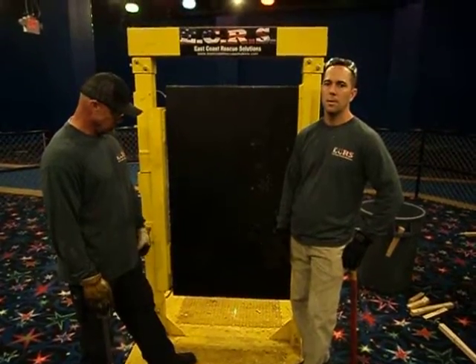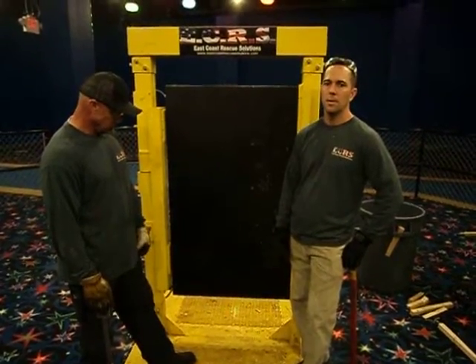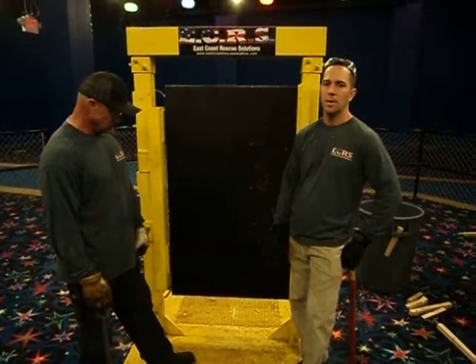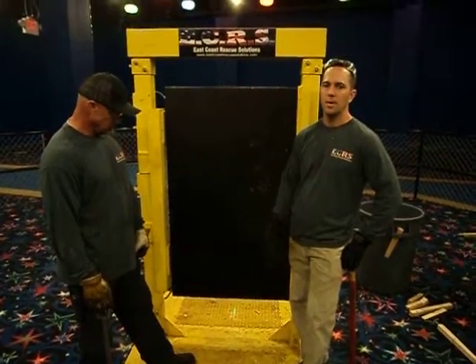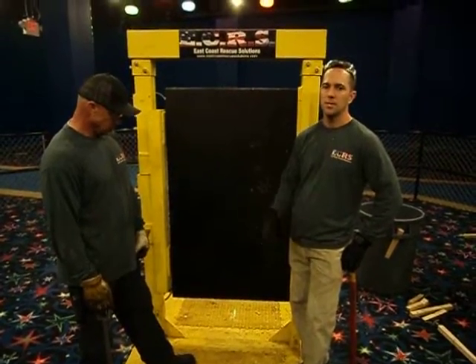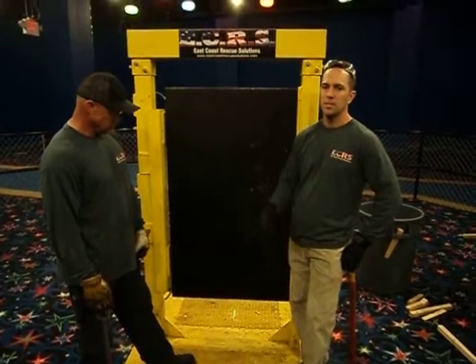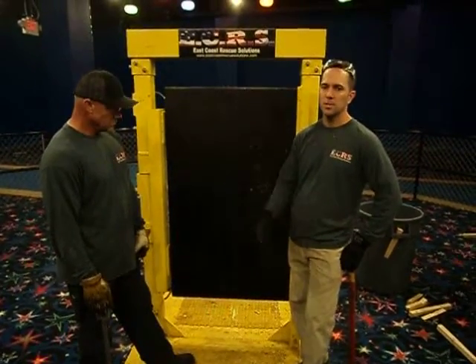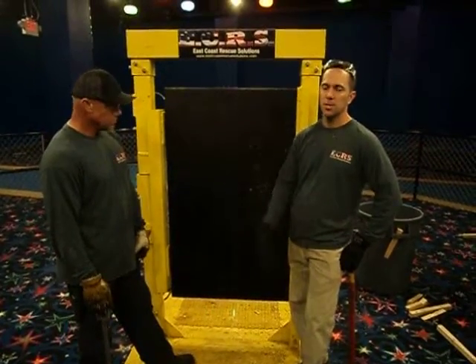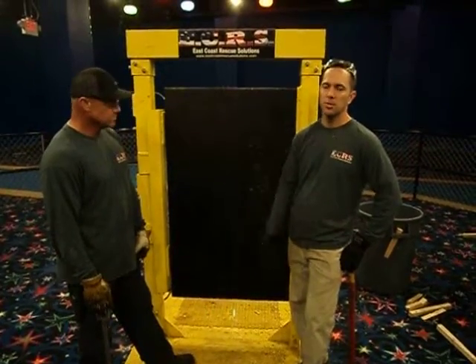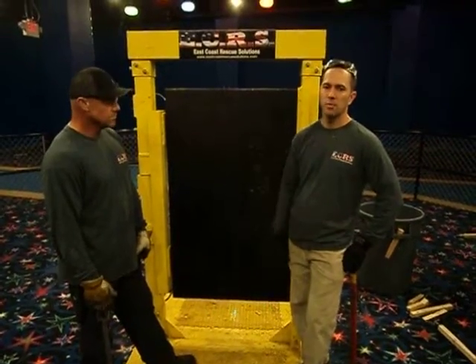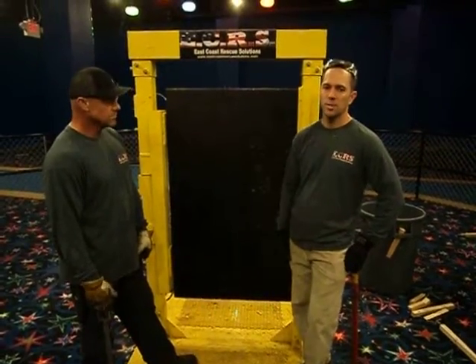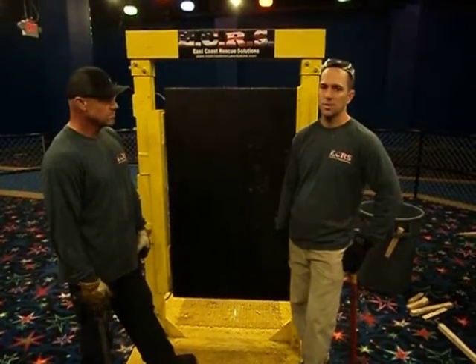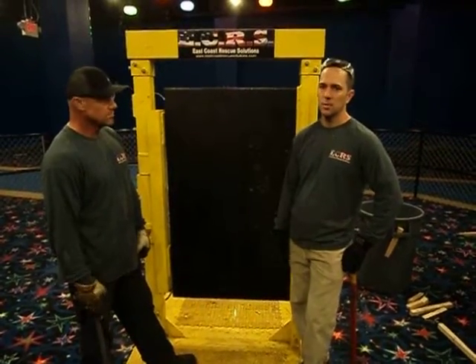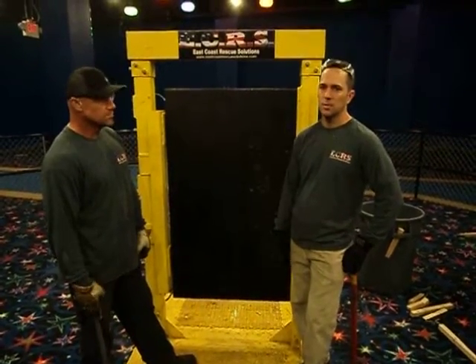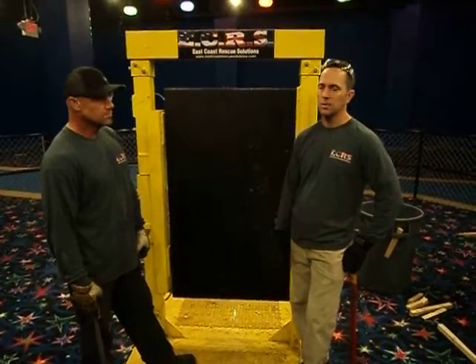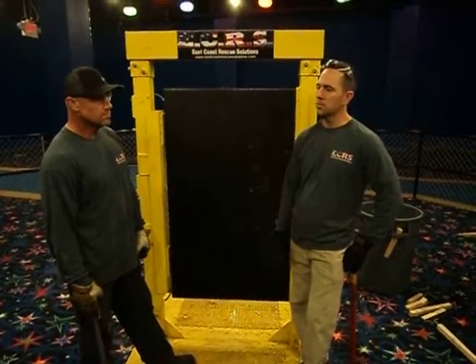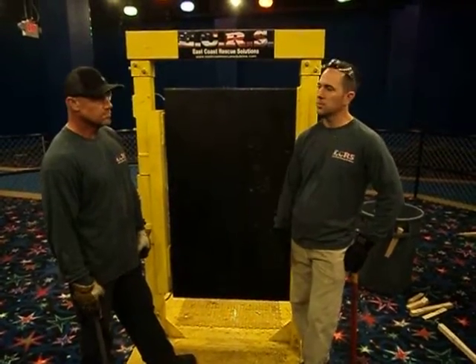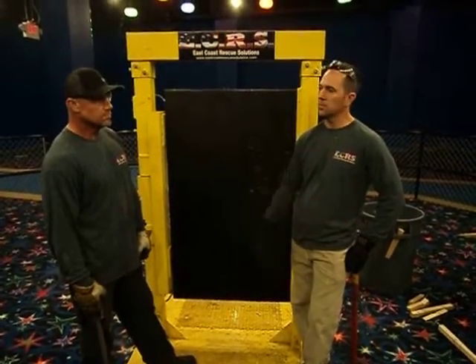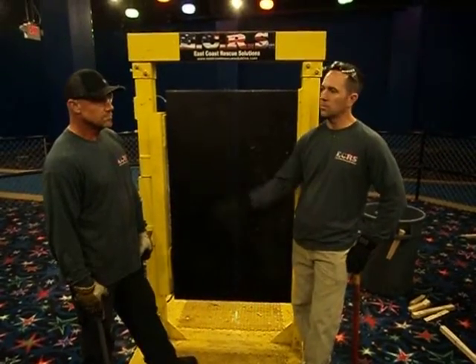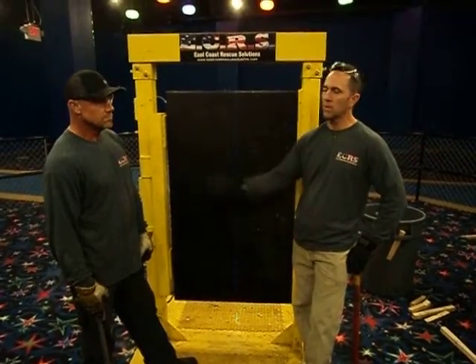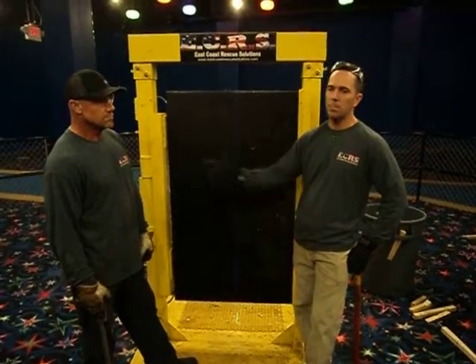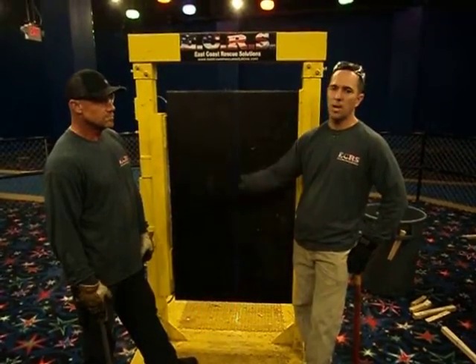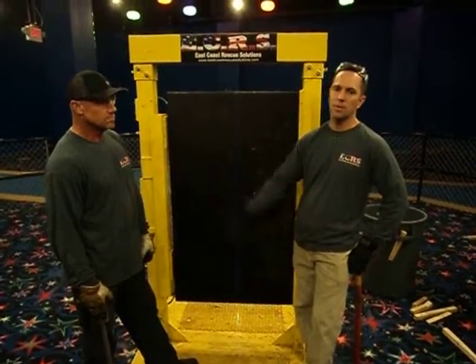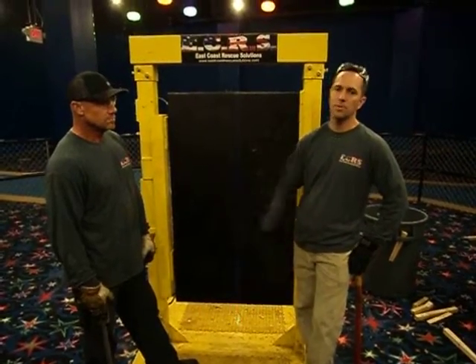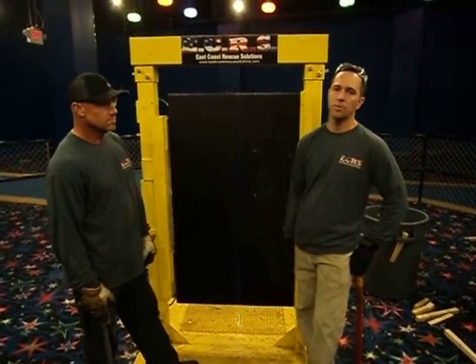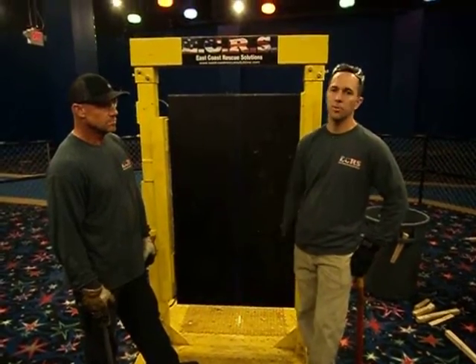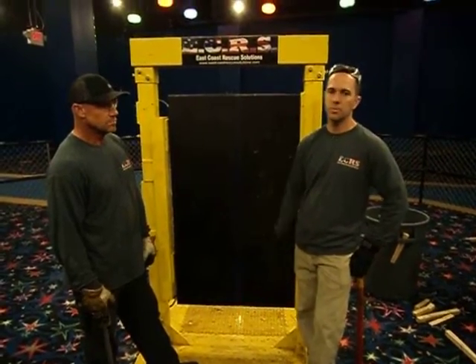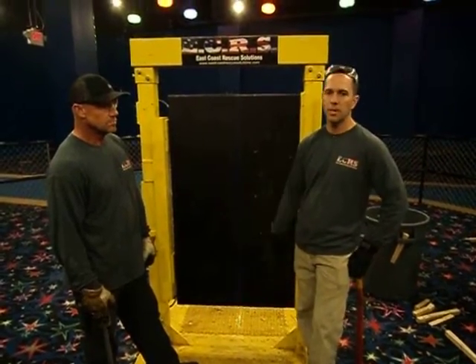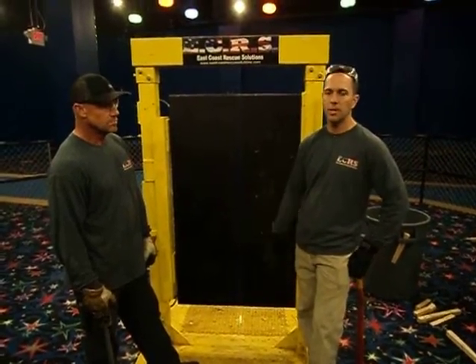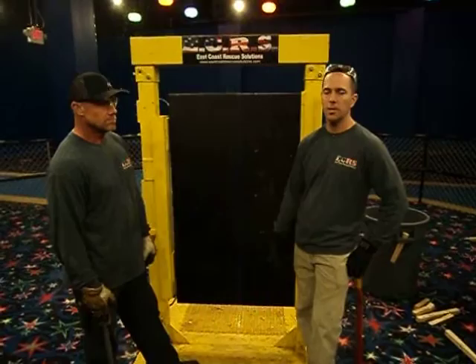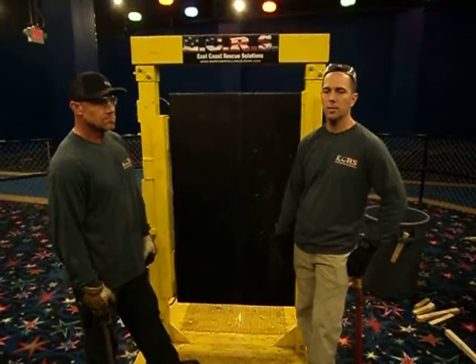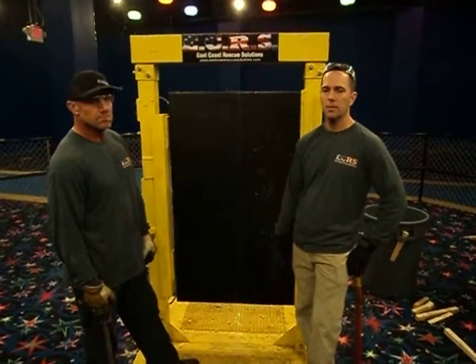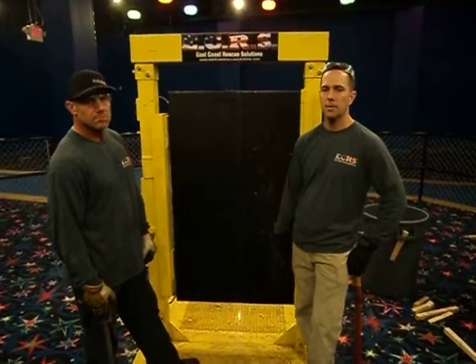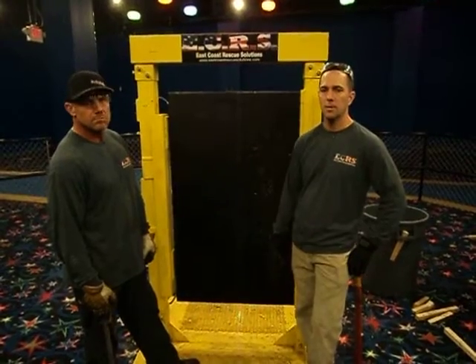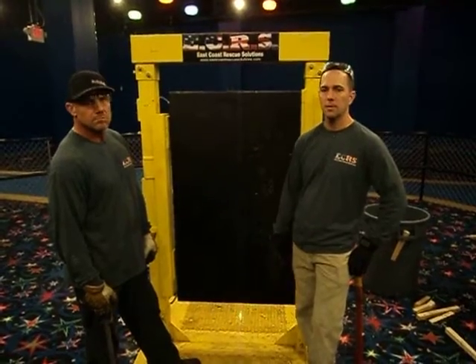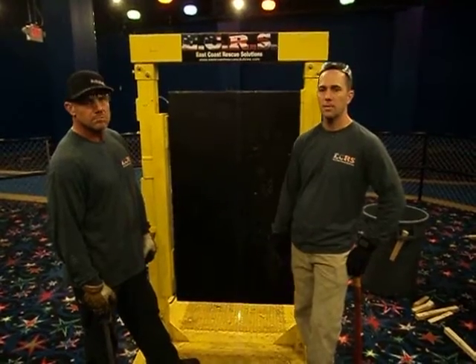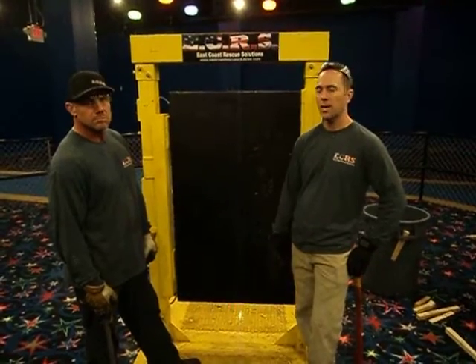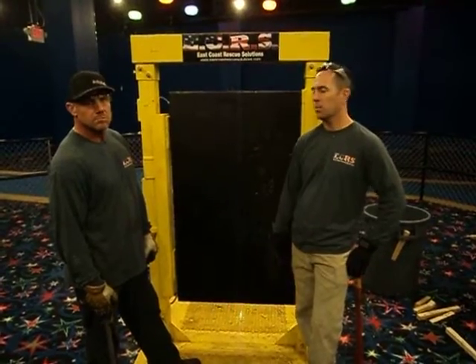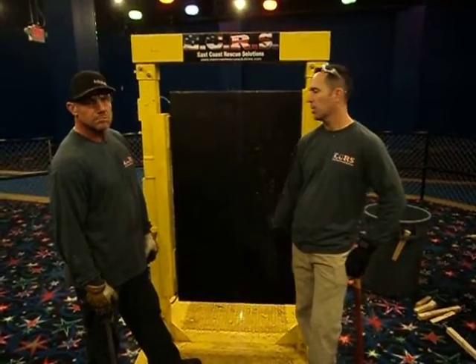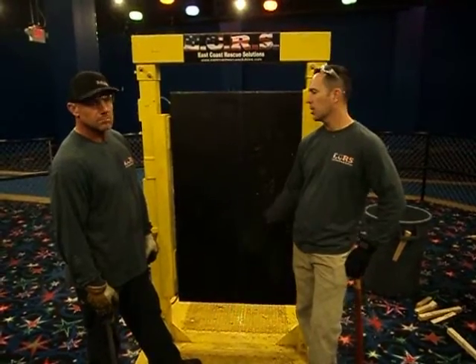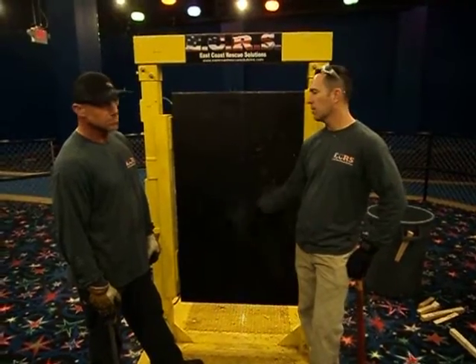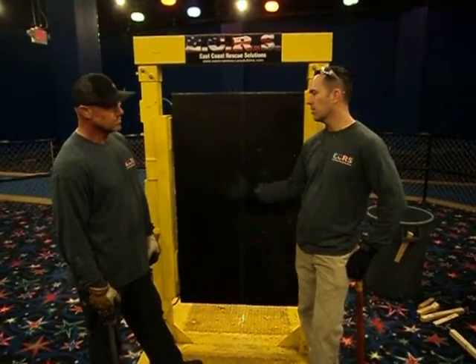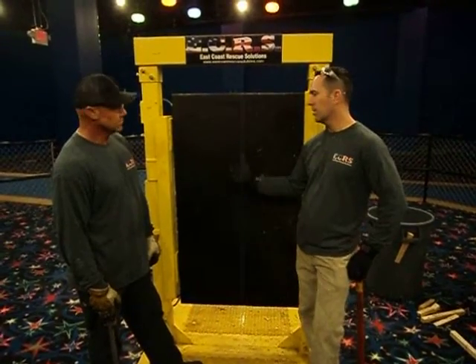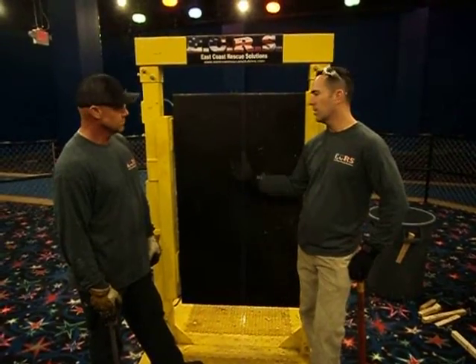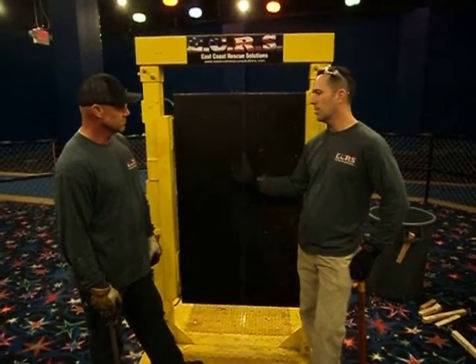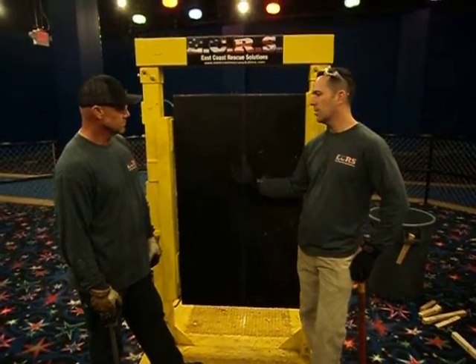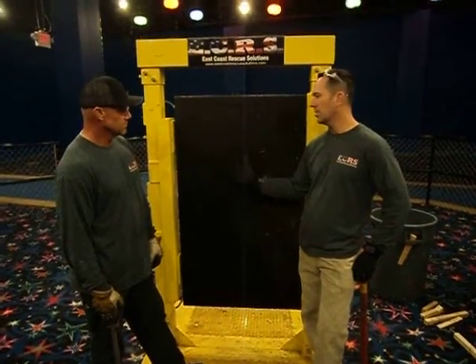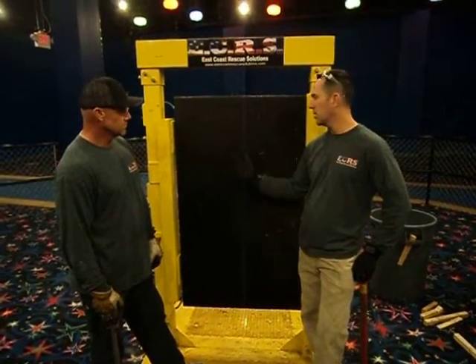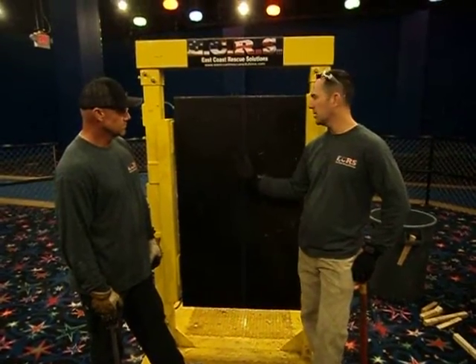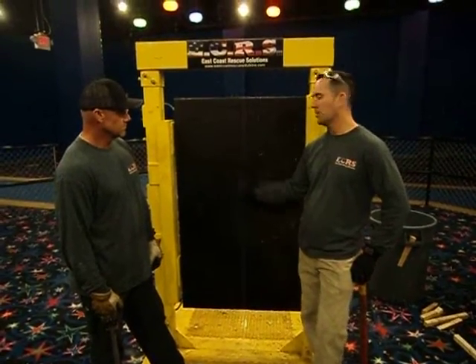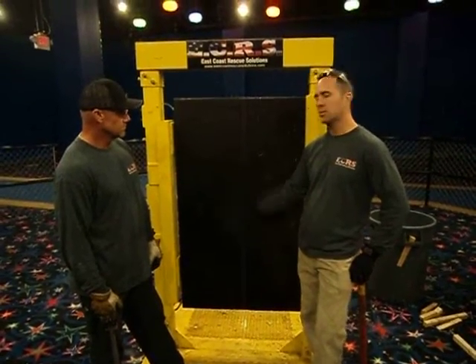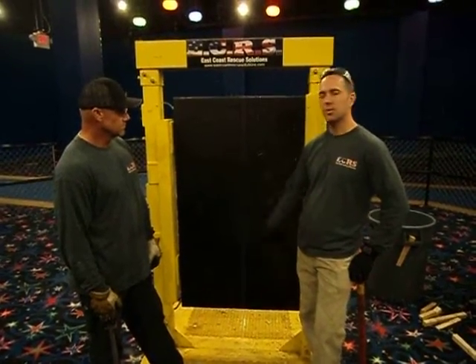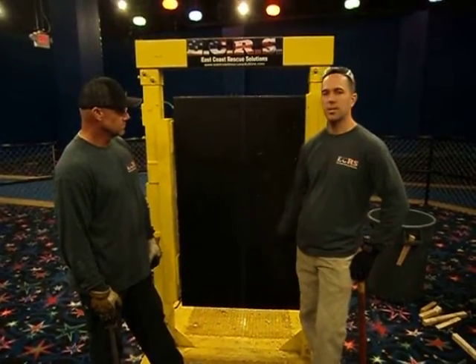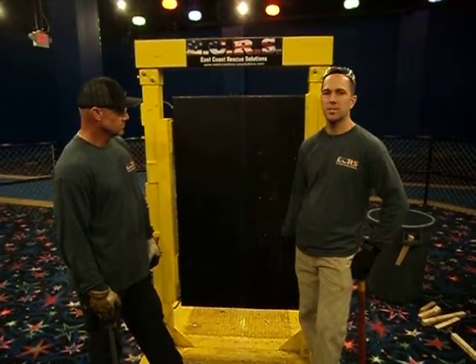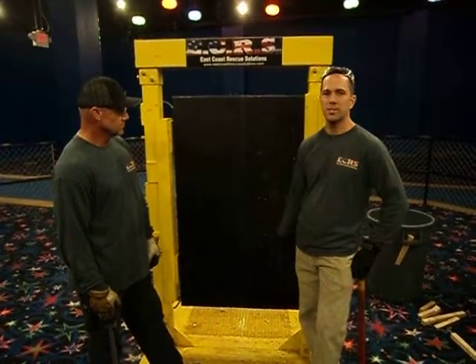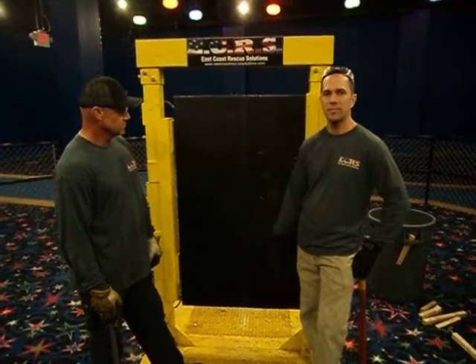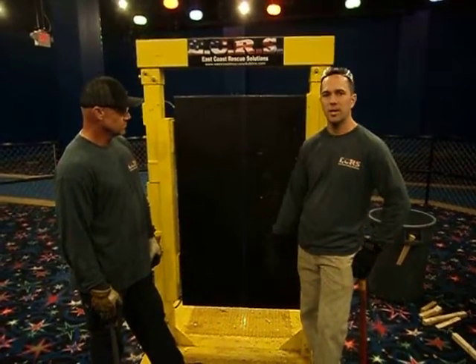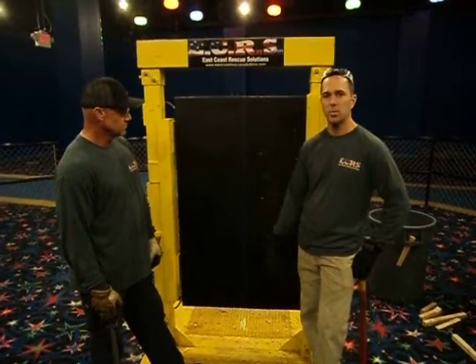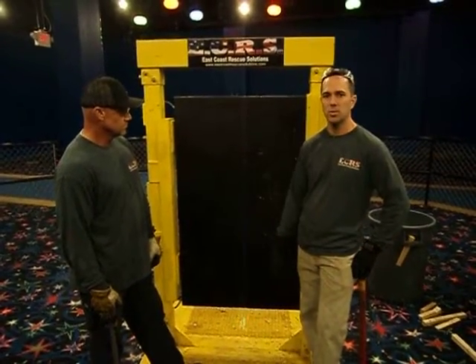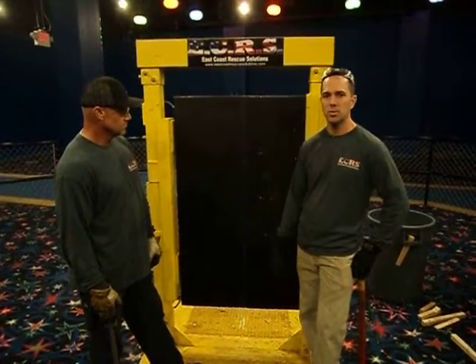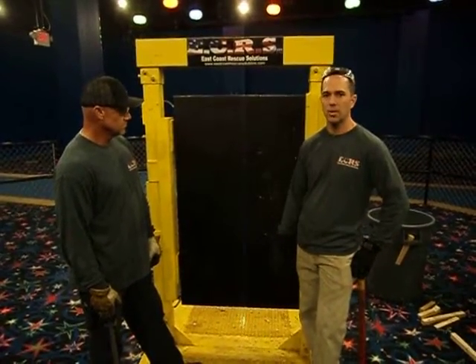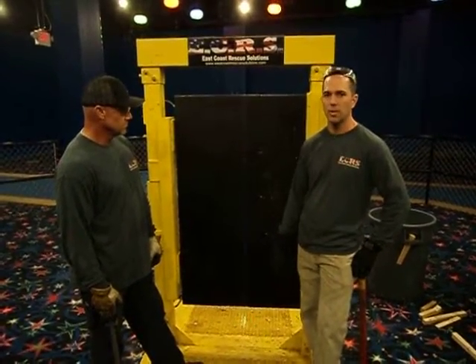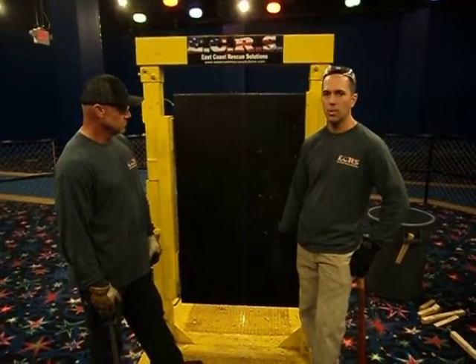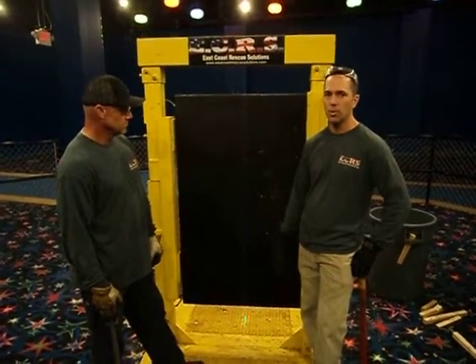Hey, this is East Coast Rescue Solutions with Rick Myers and Chris Minichella. Today we're going to go over a quick demonstration of an inward swinging door.